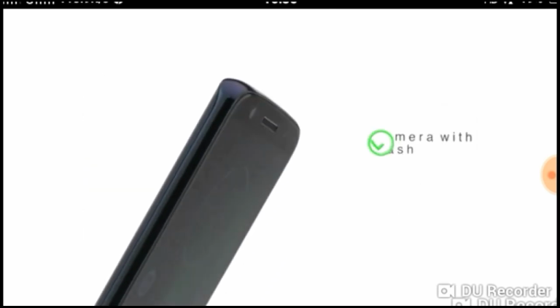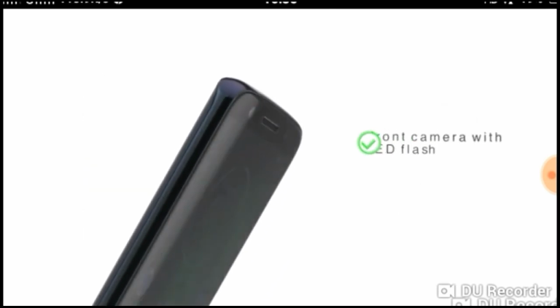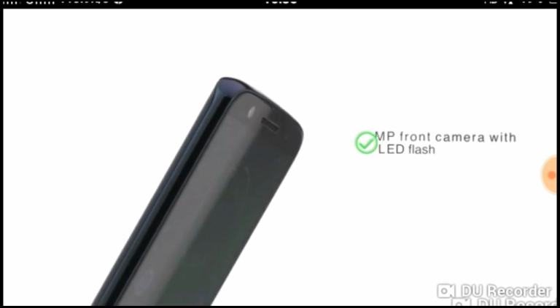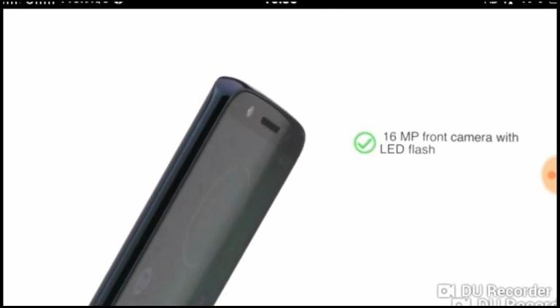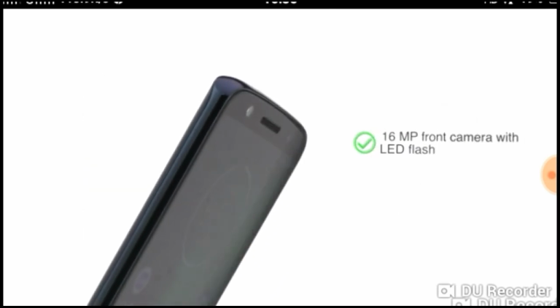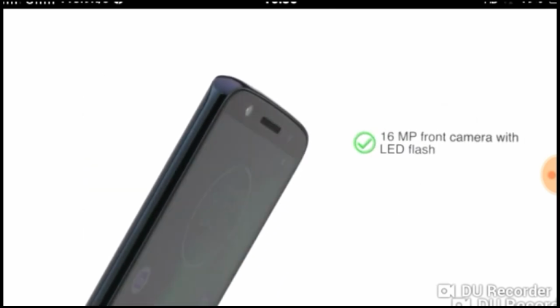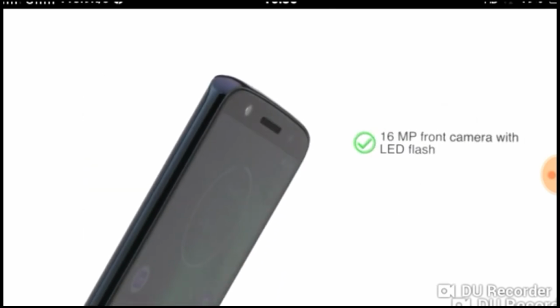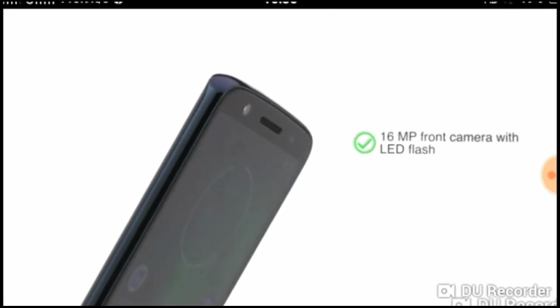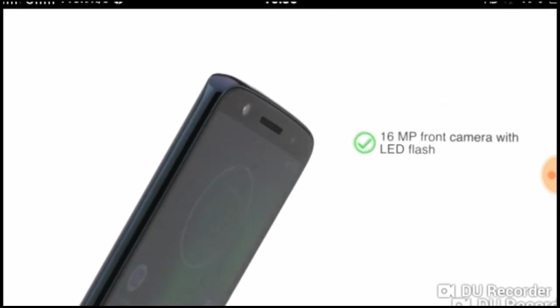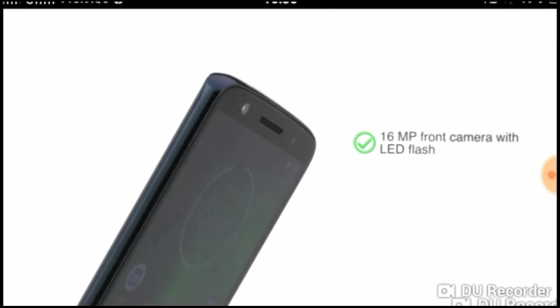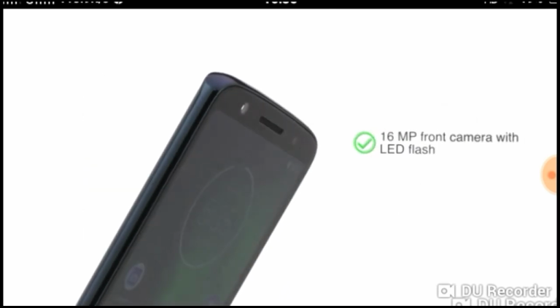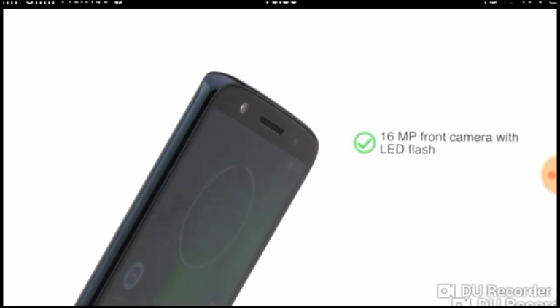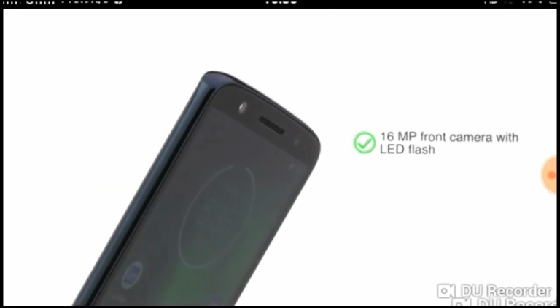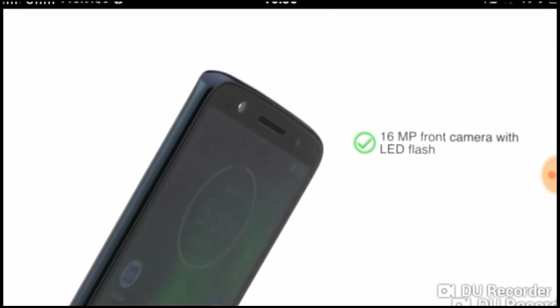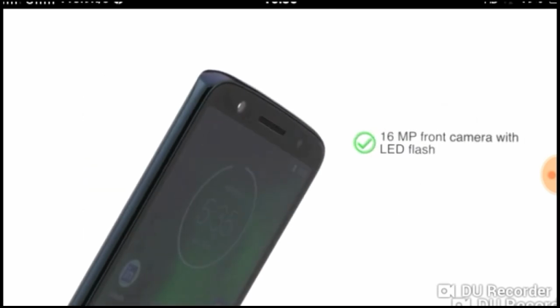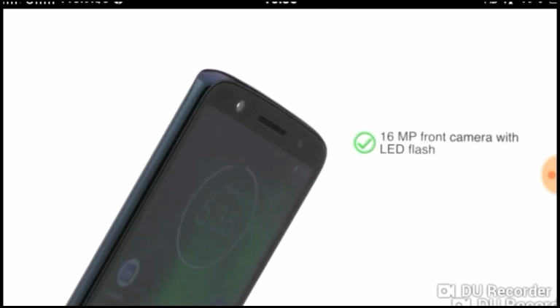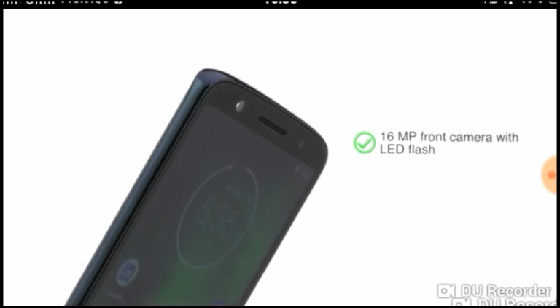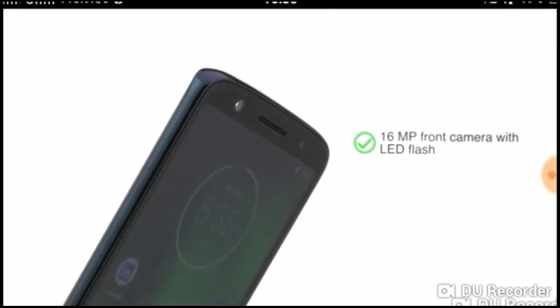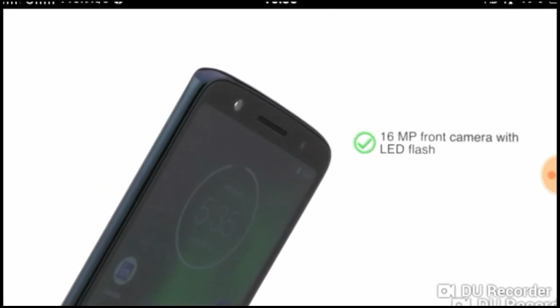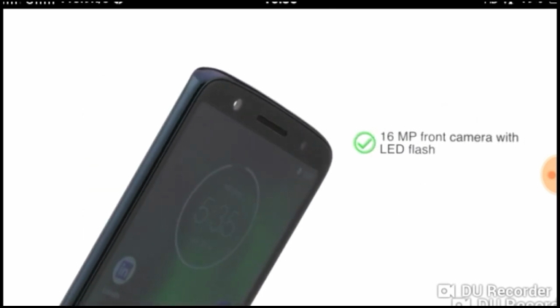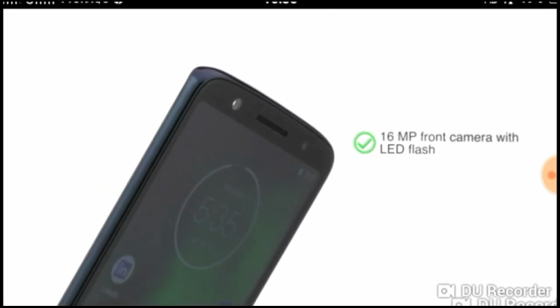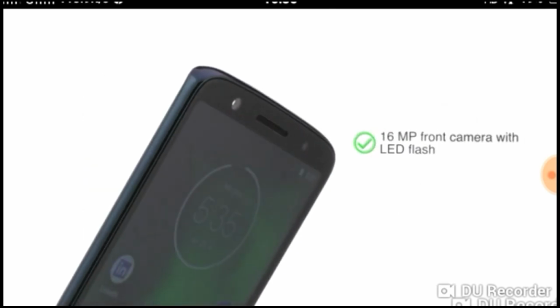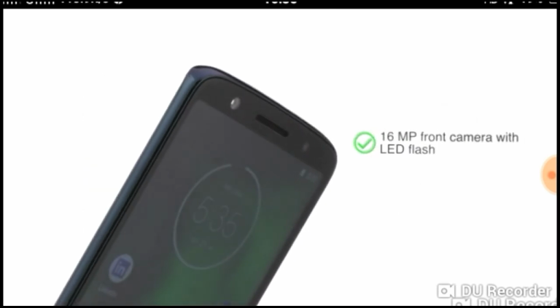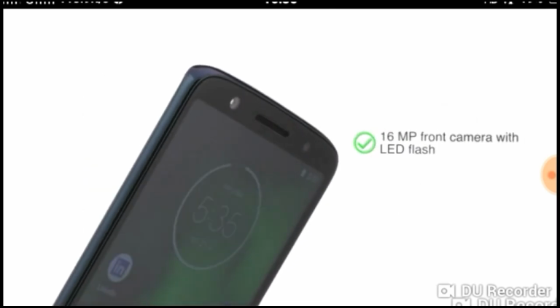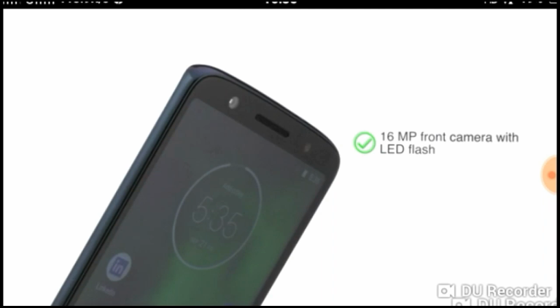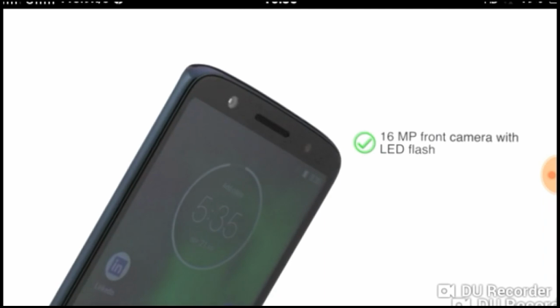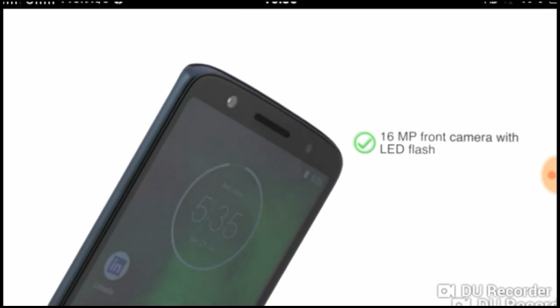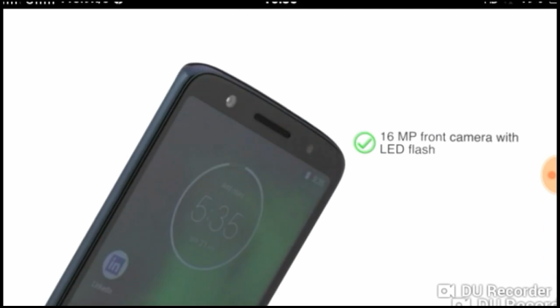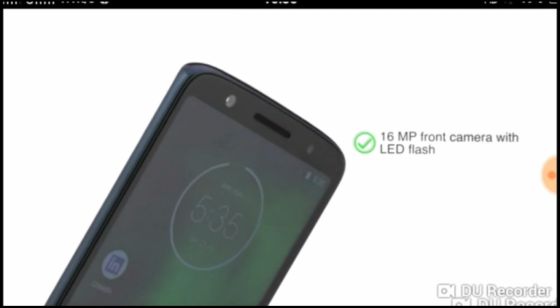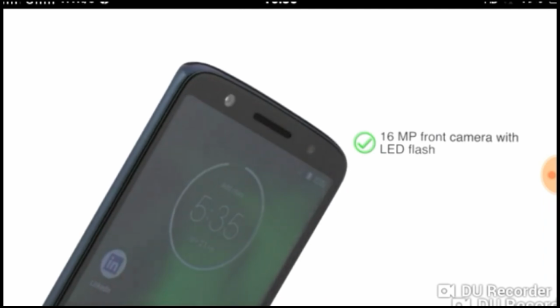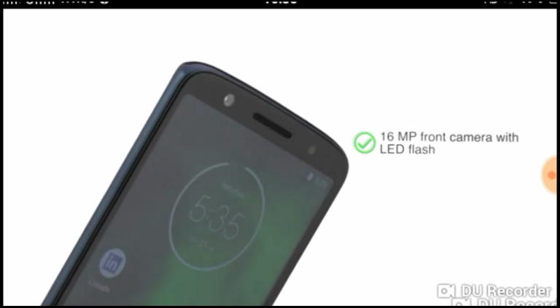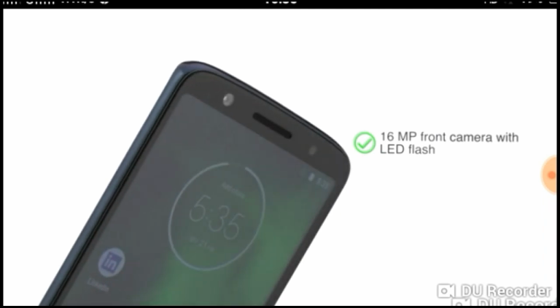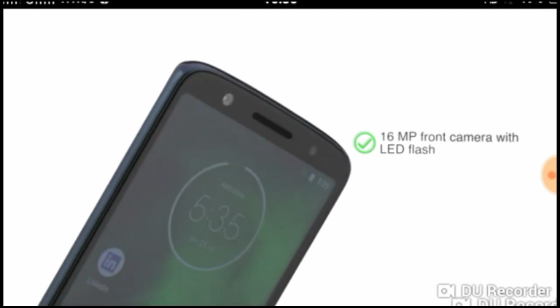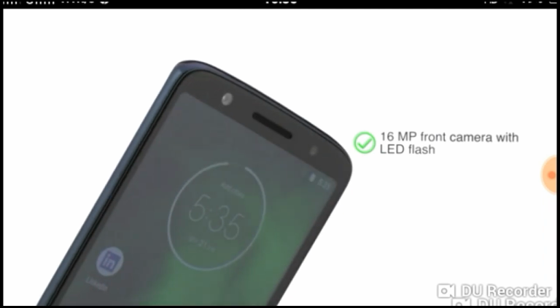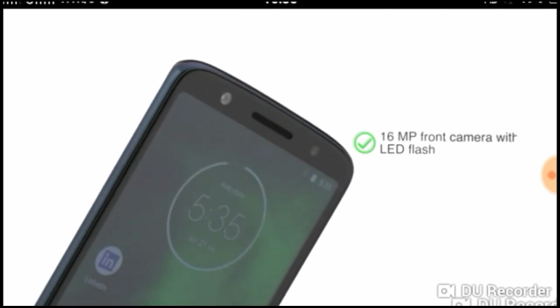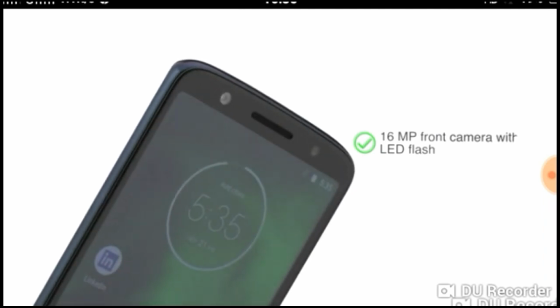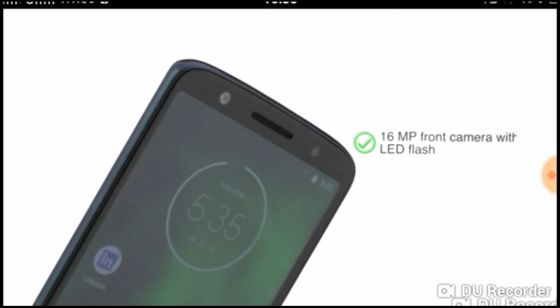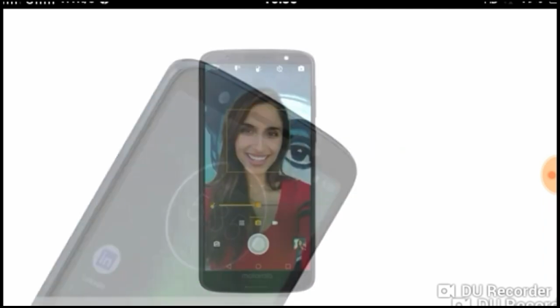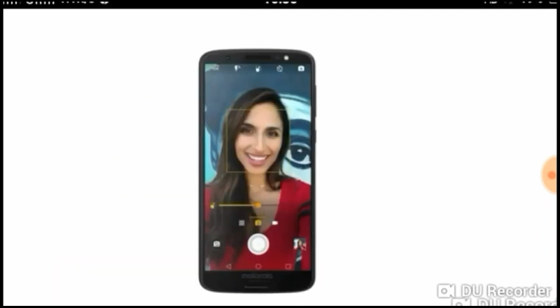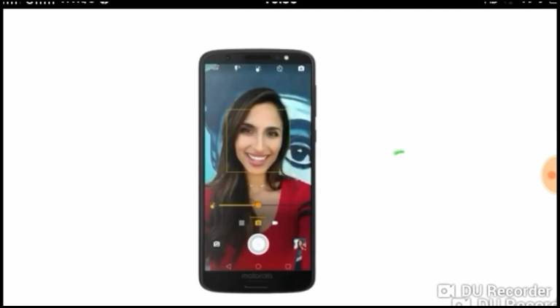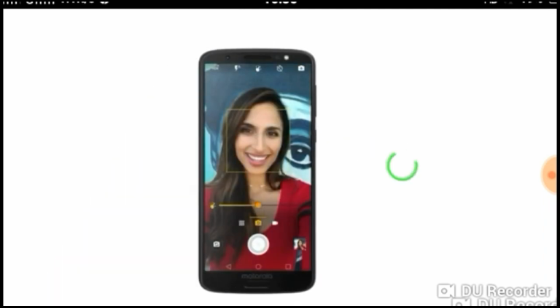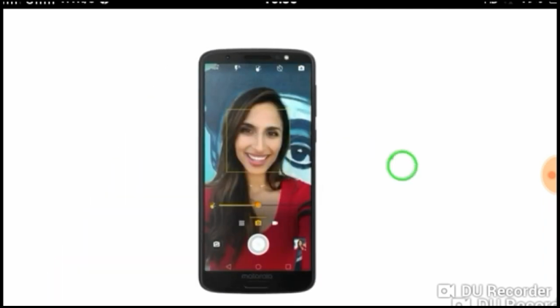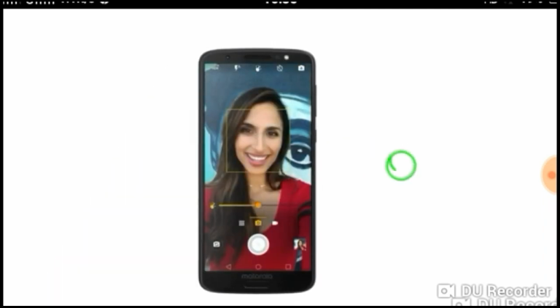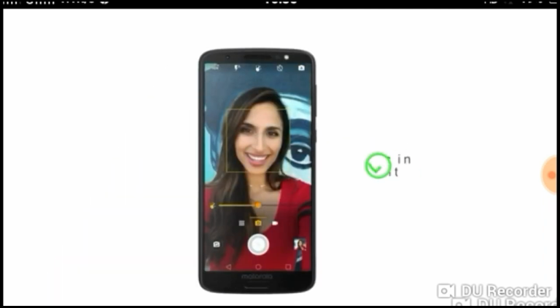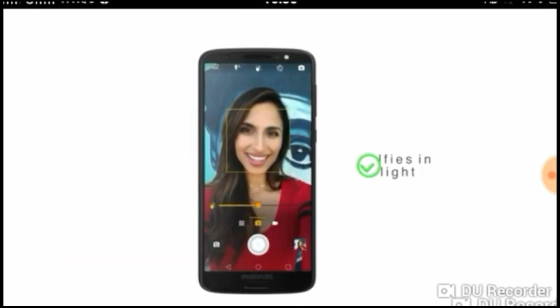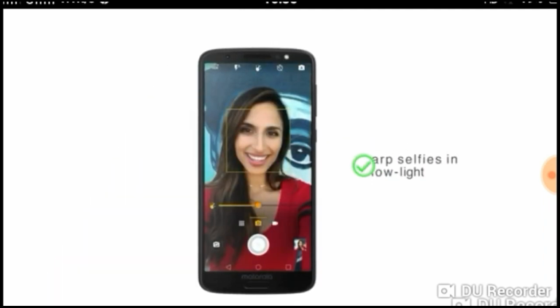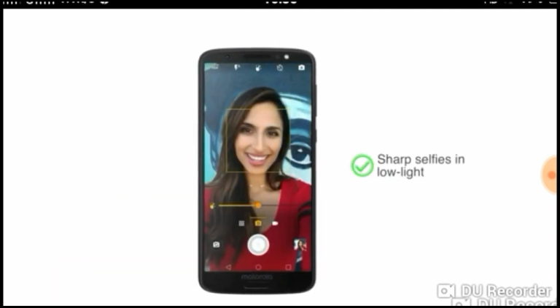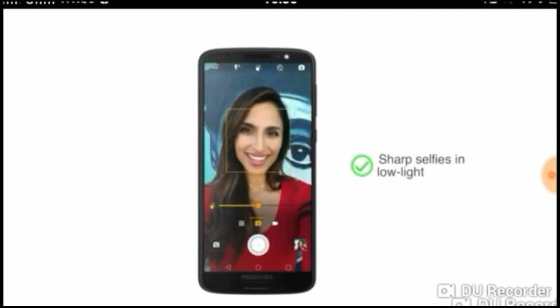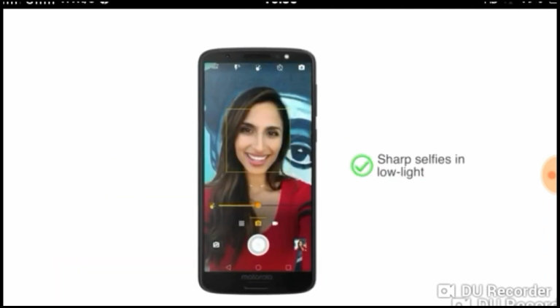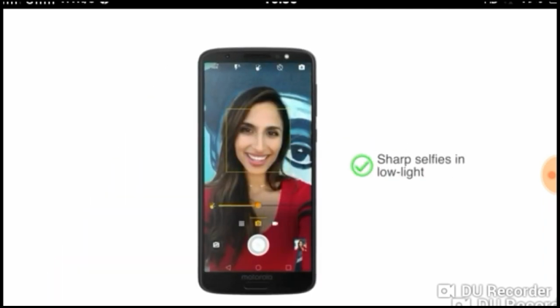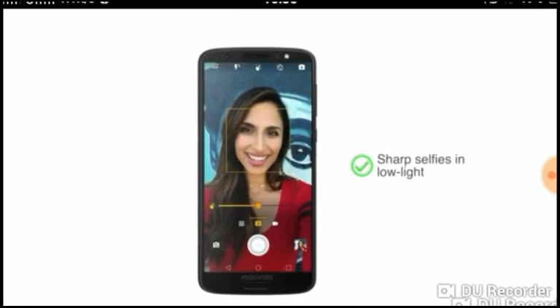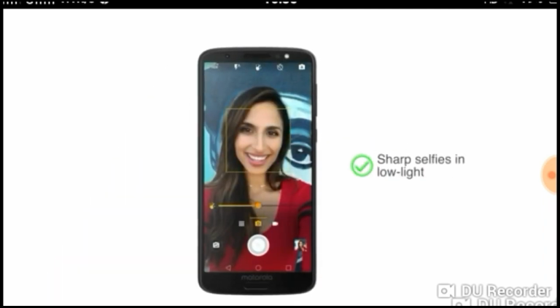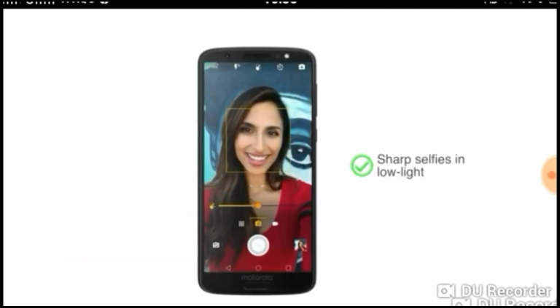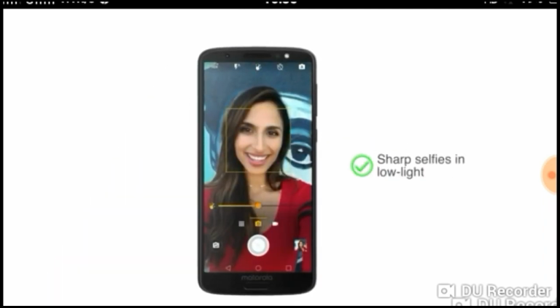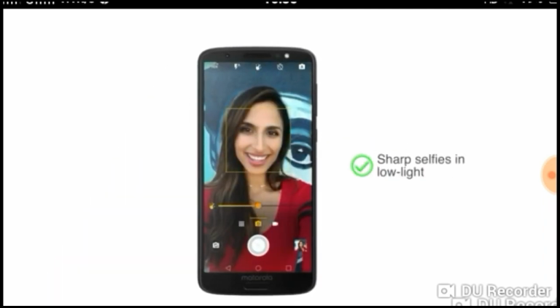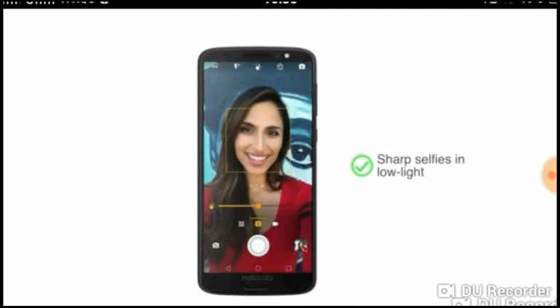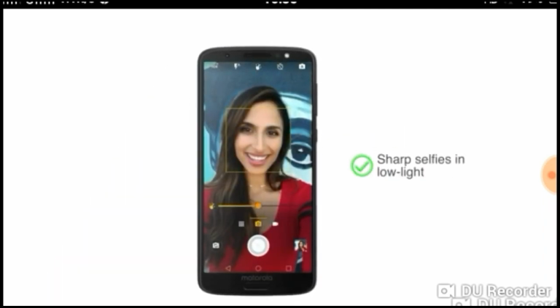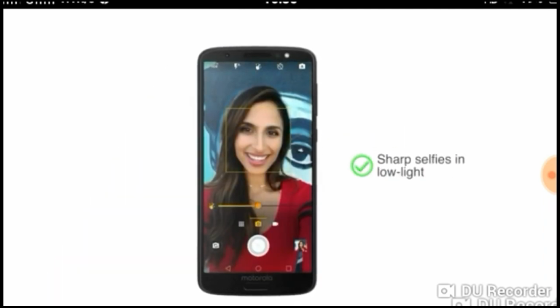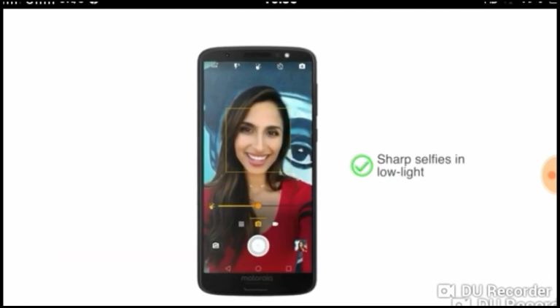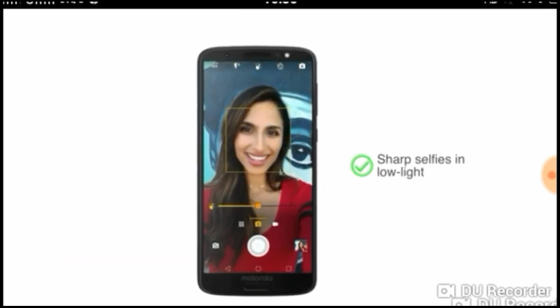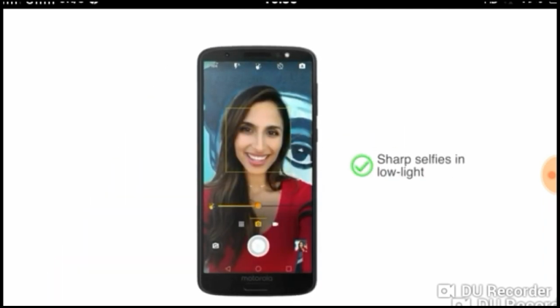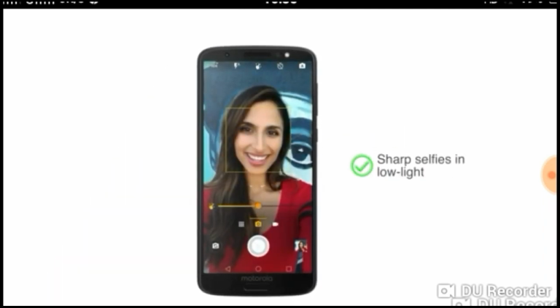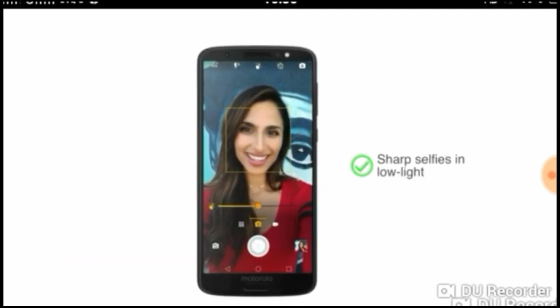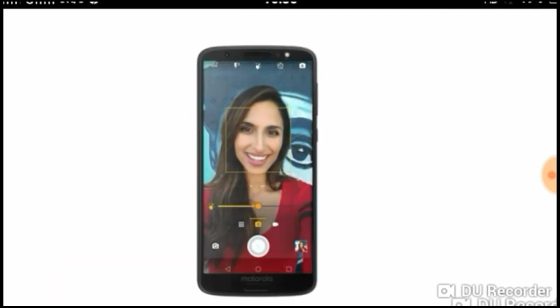The phone also has a 16-megapixel front camera with front LED flash for sharp selfies even in low light.